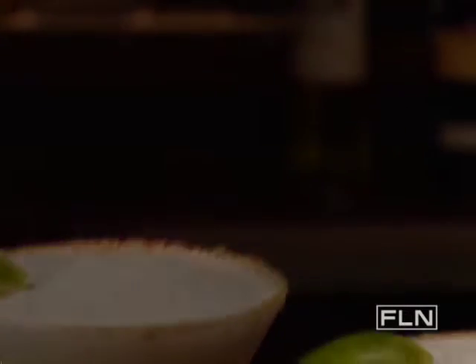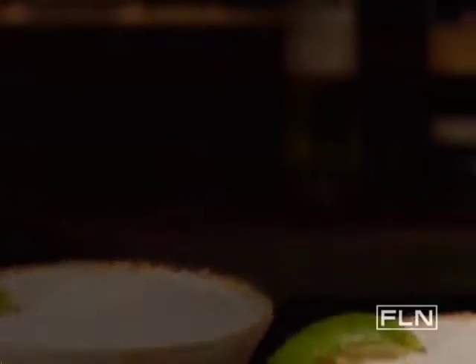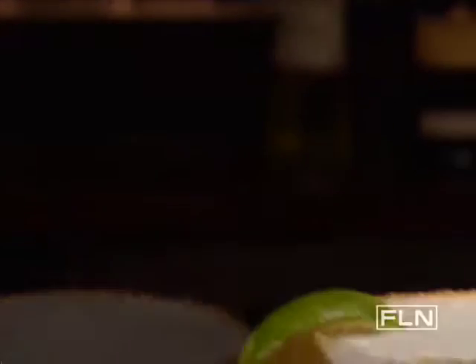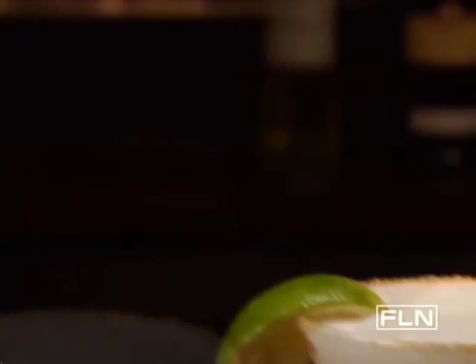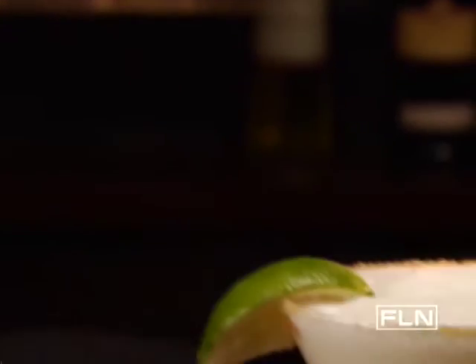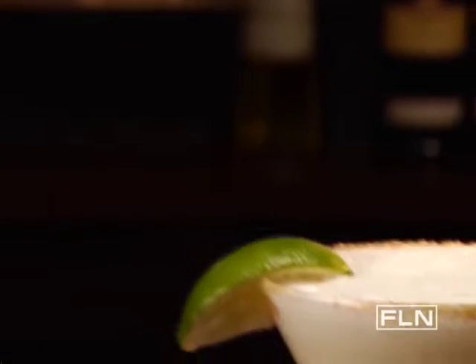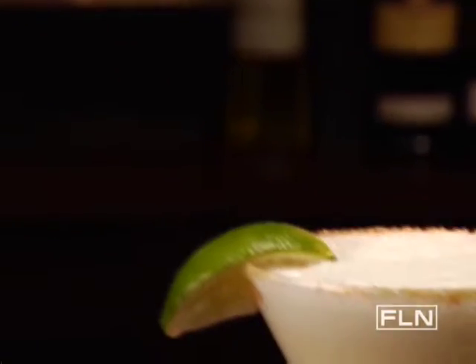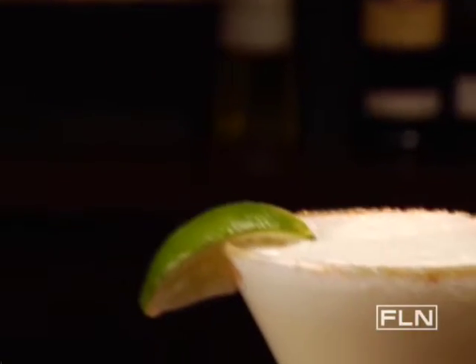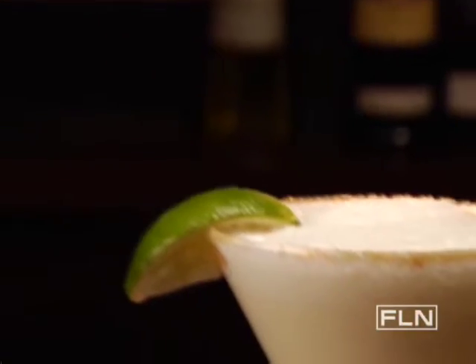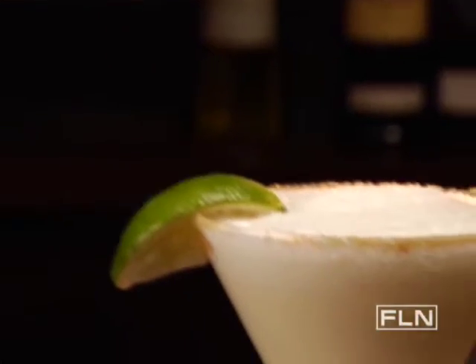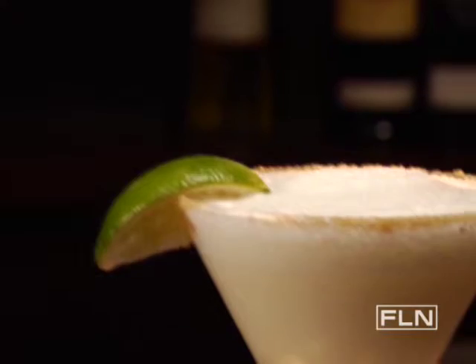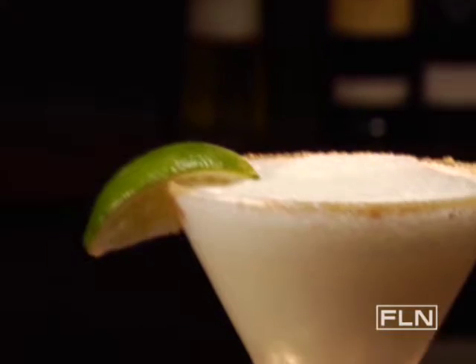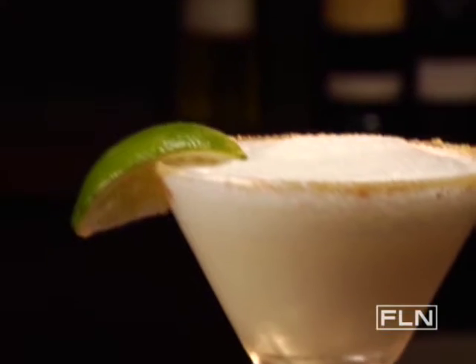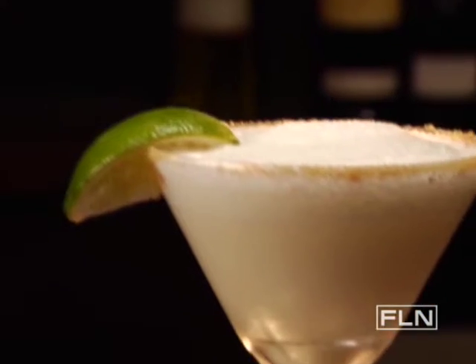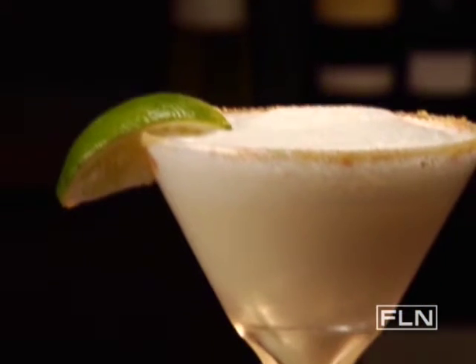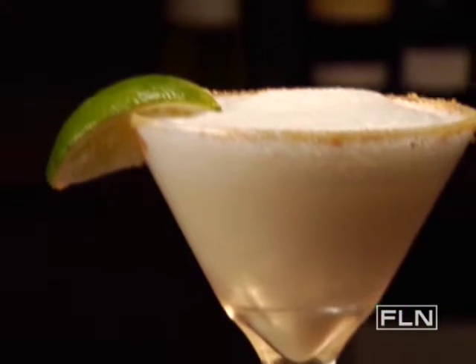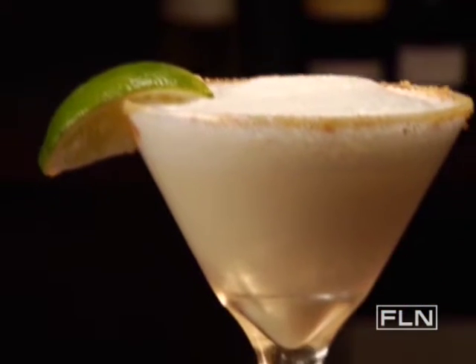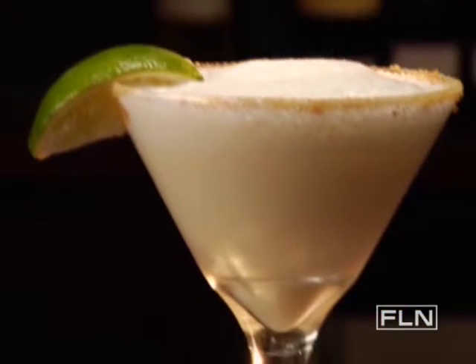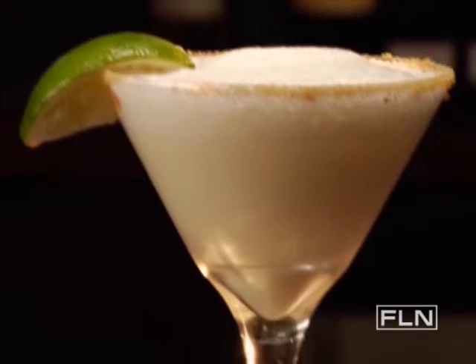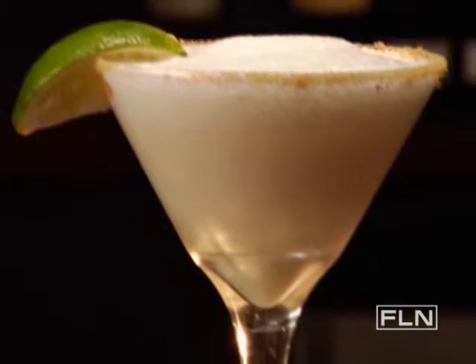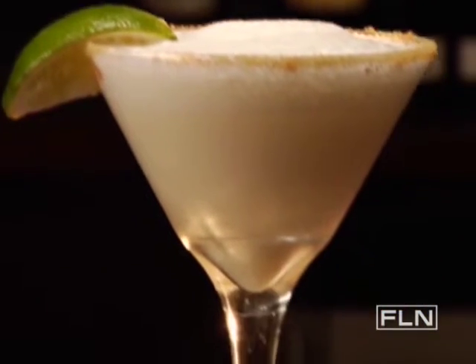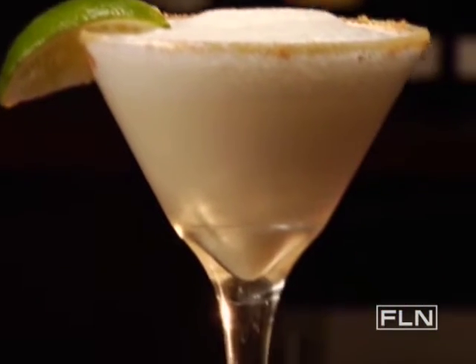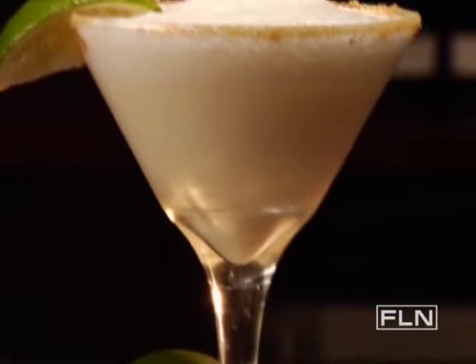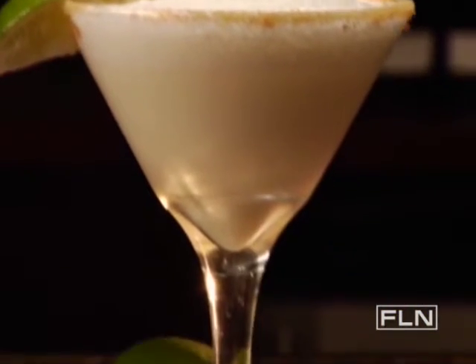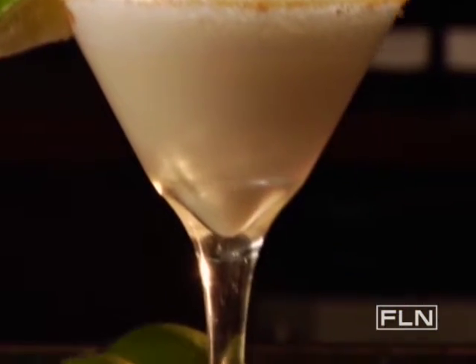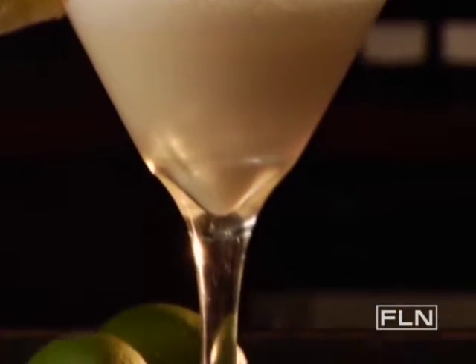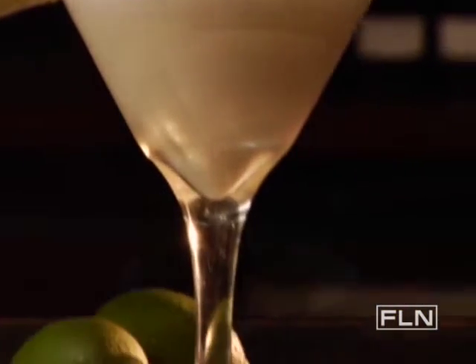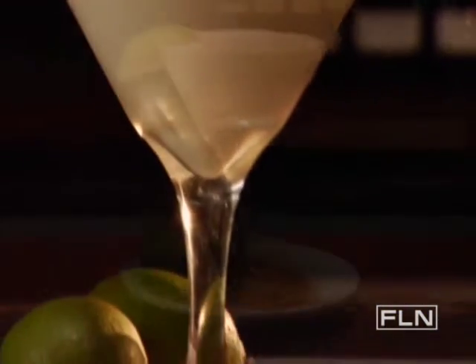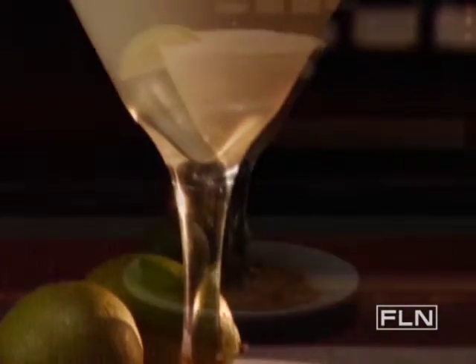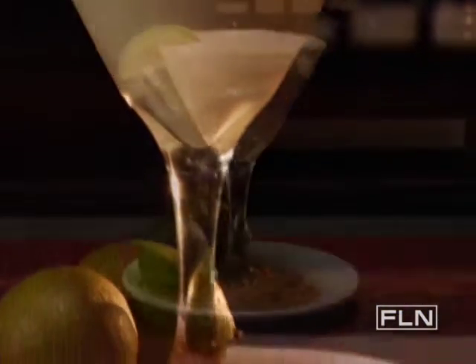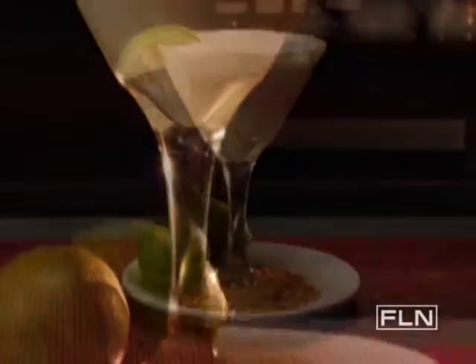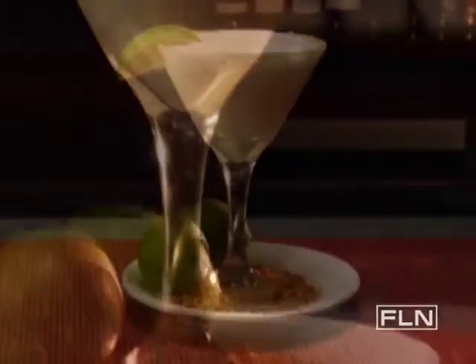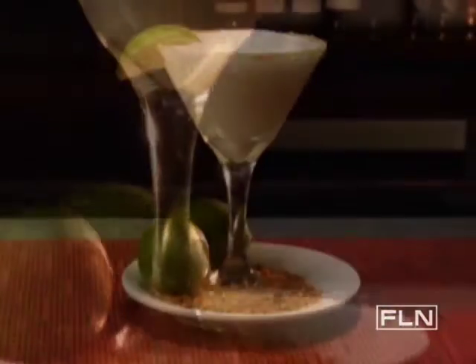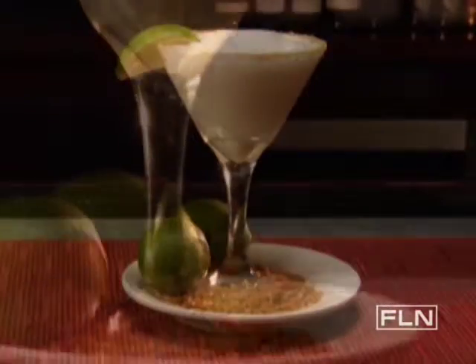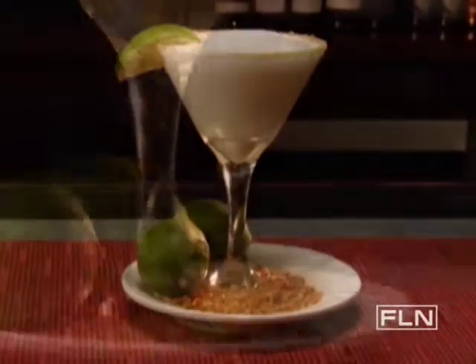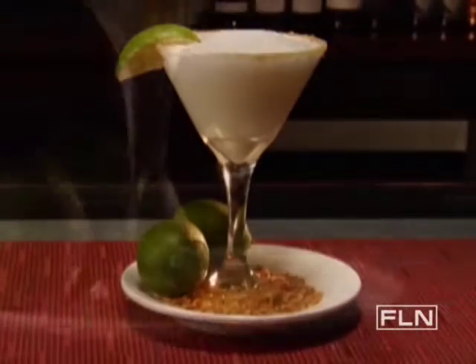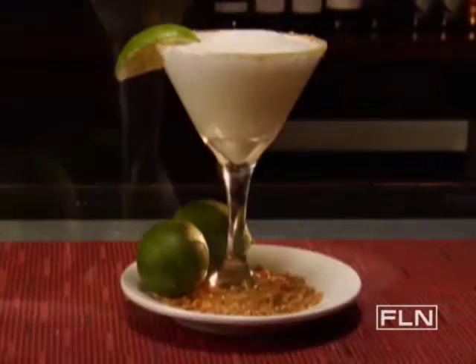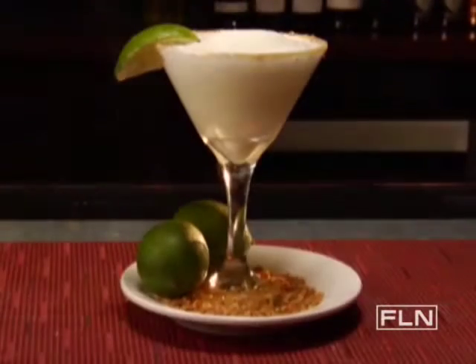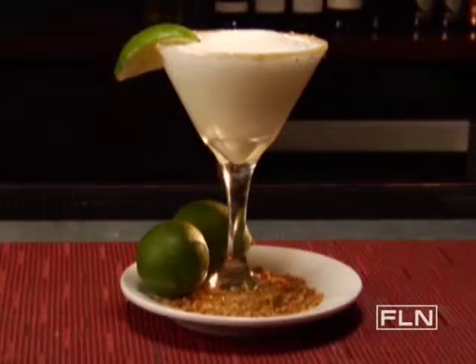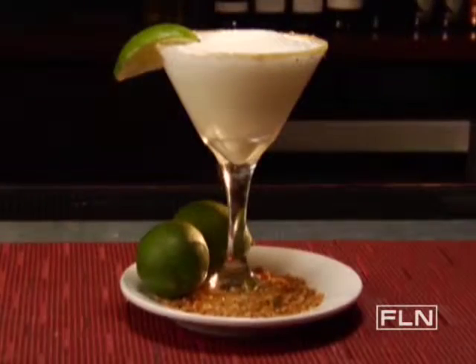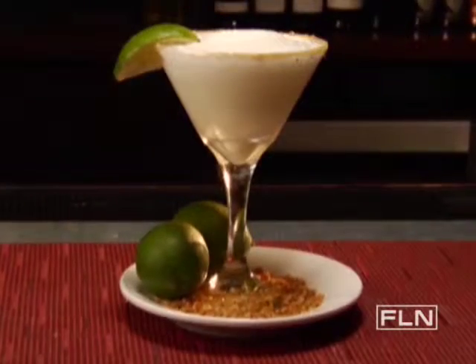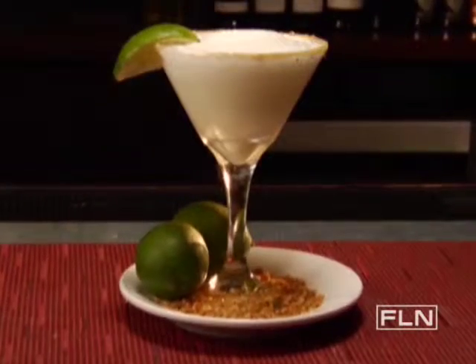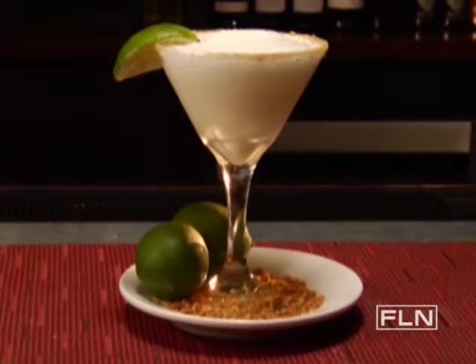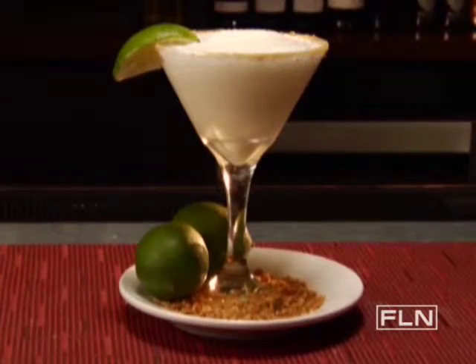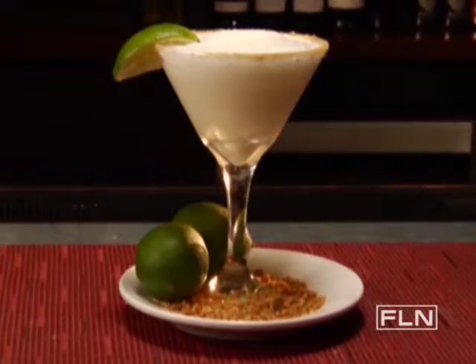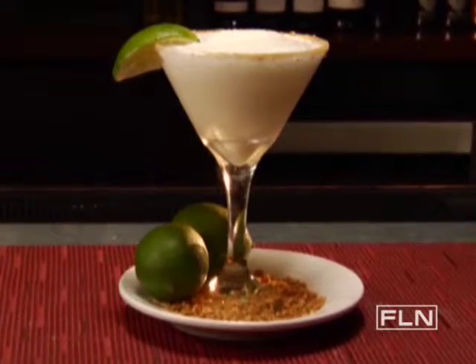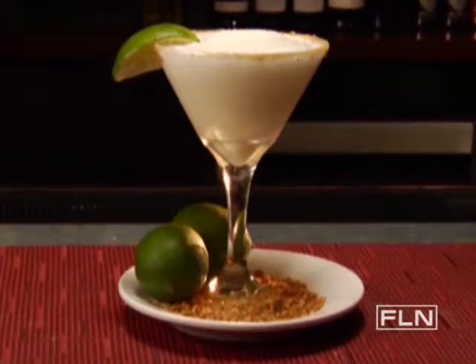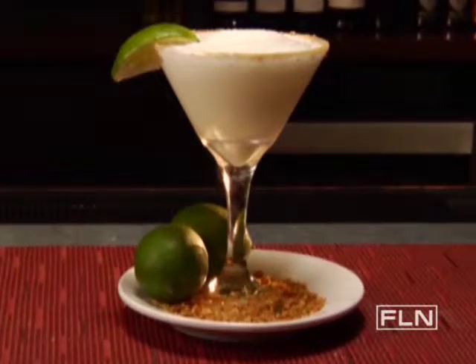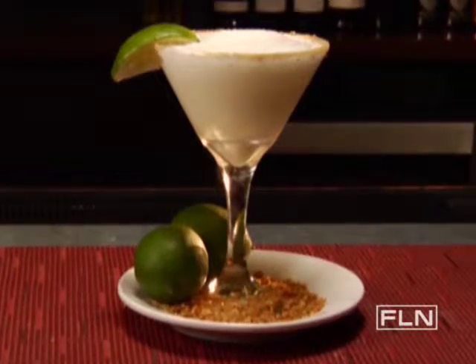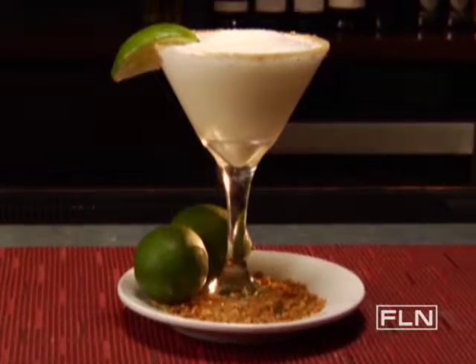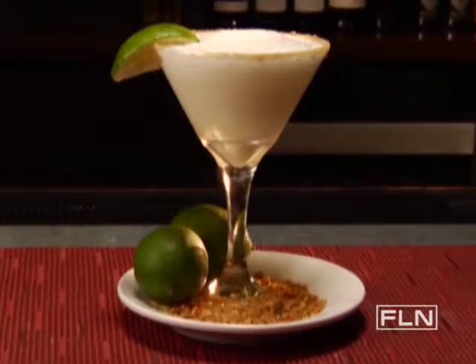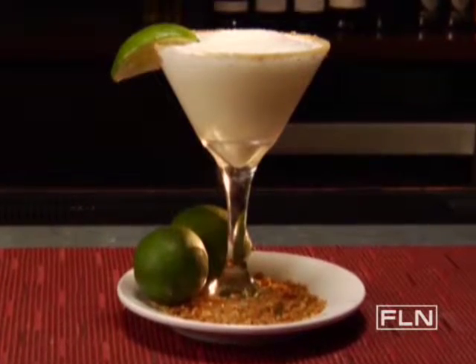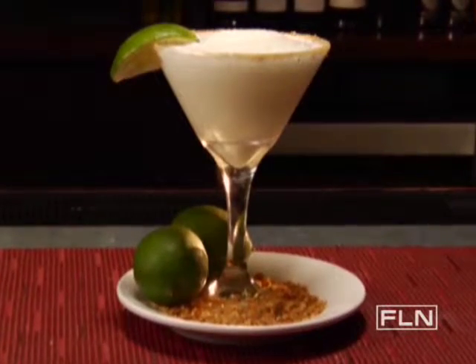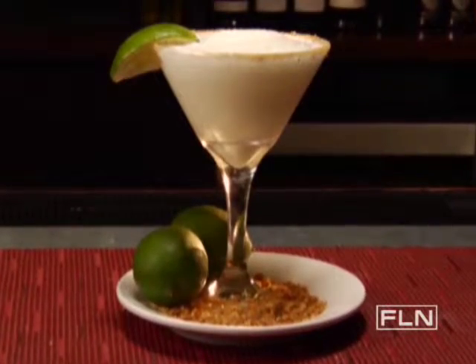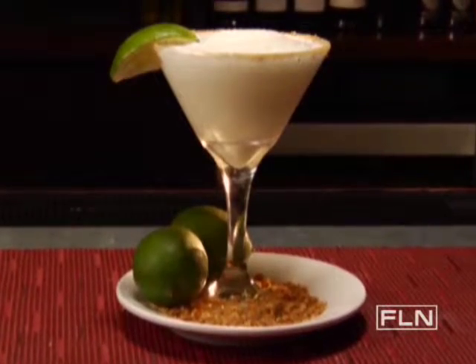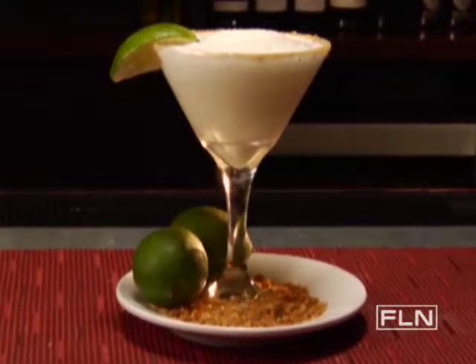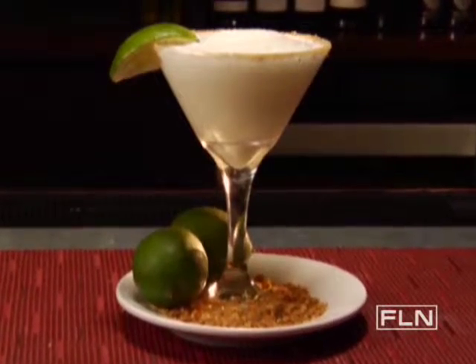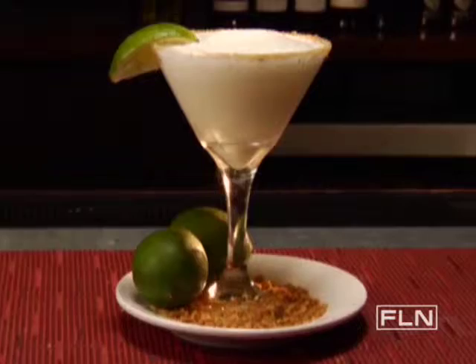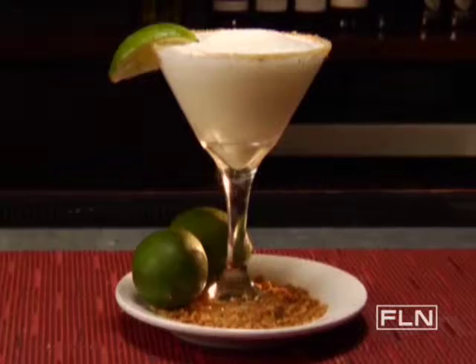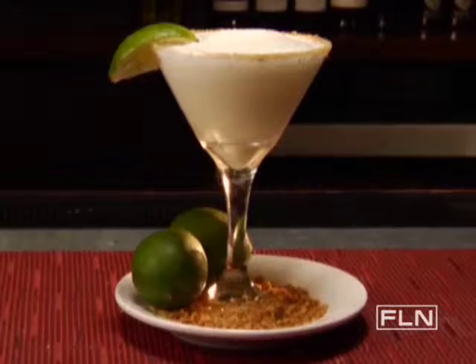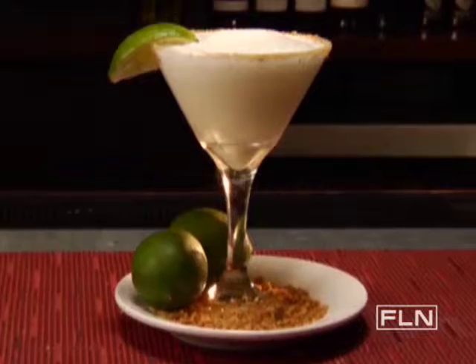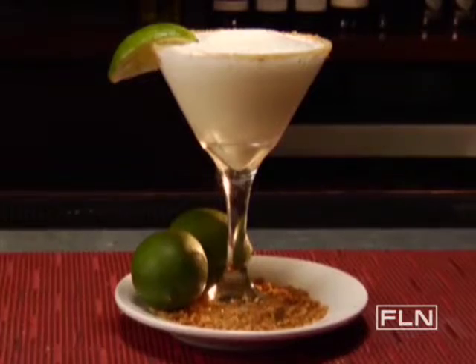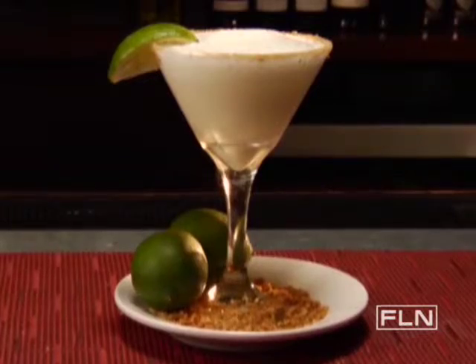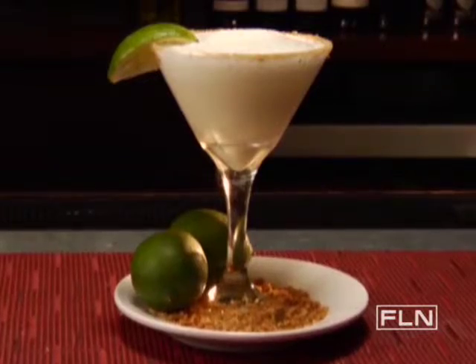Need a little dessert with your drink? Try the Key Lime Freeze. This tart sweet beverage will certainly dazzle your taste buds.